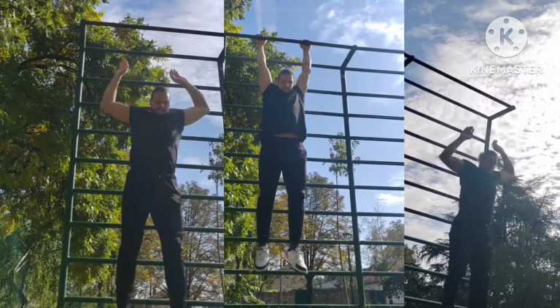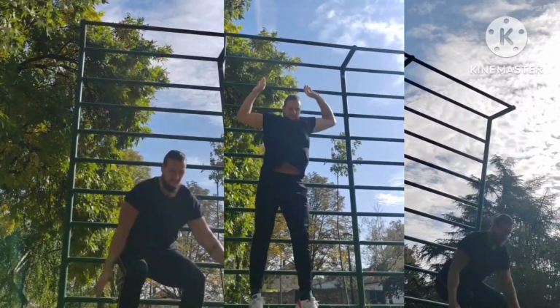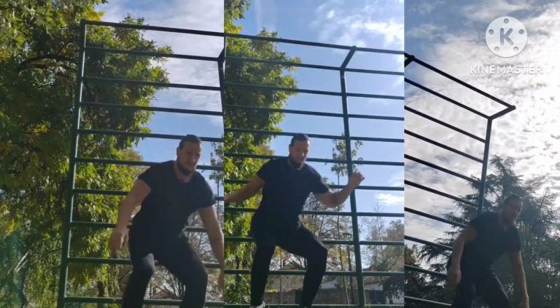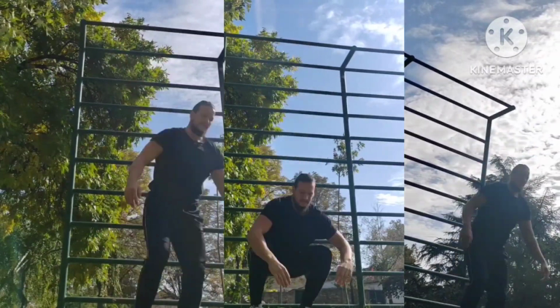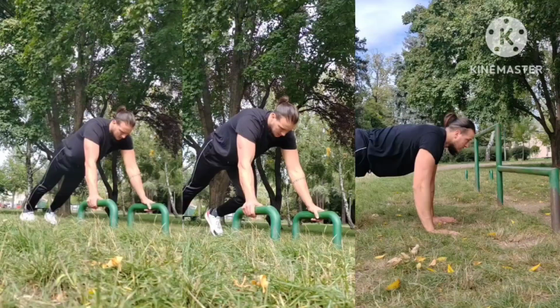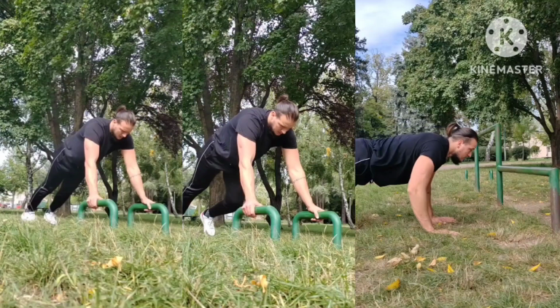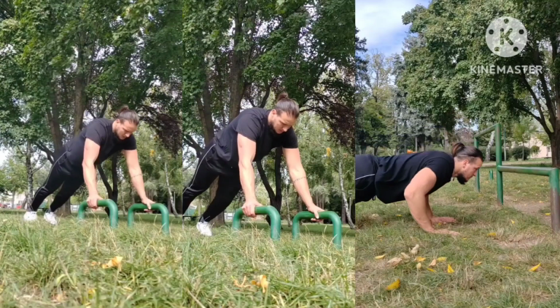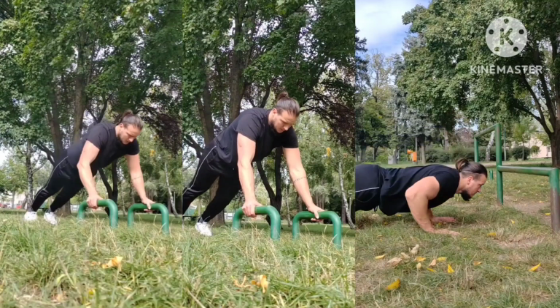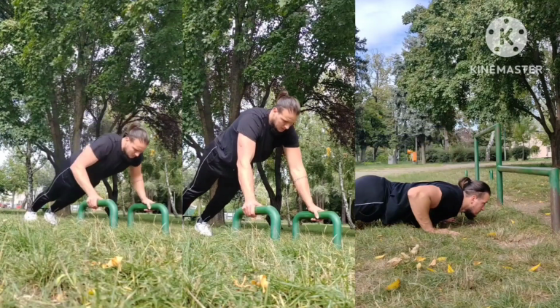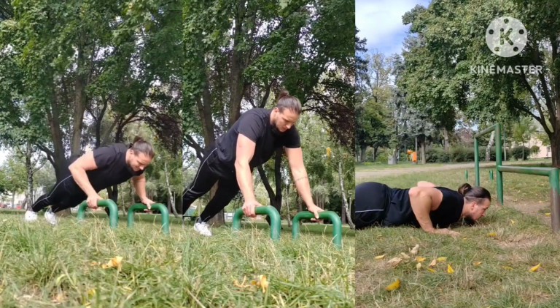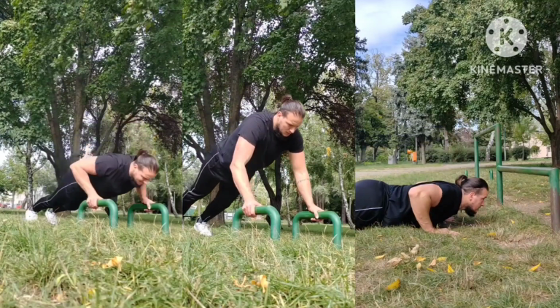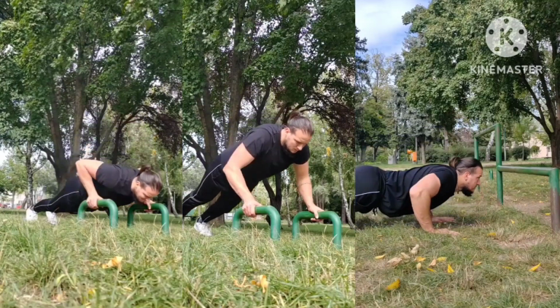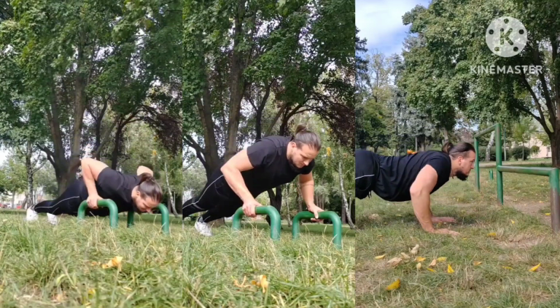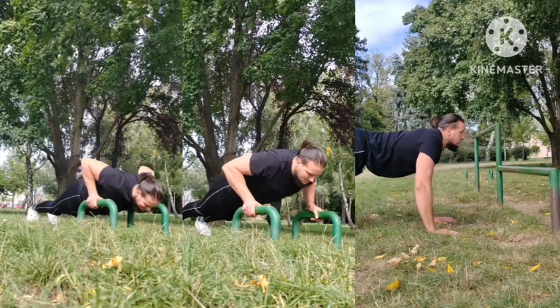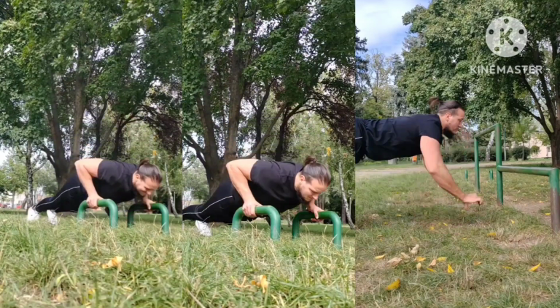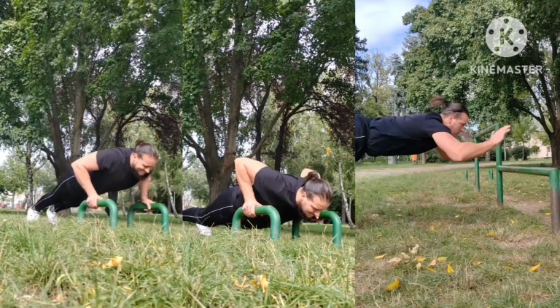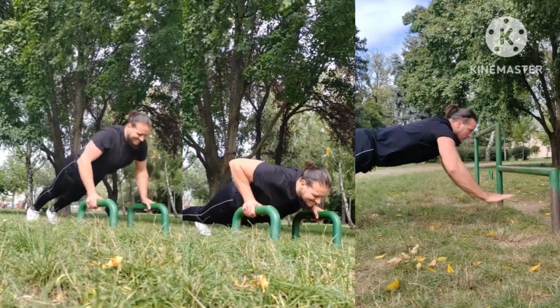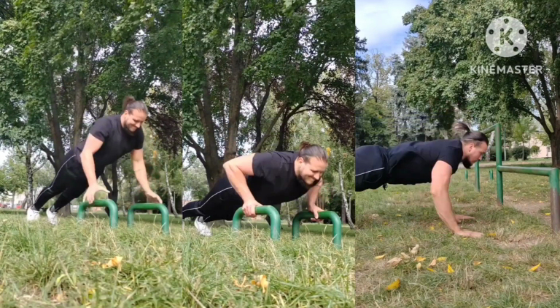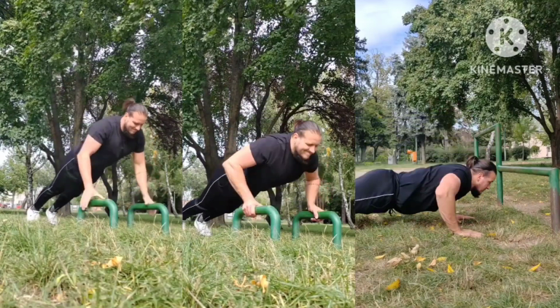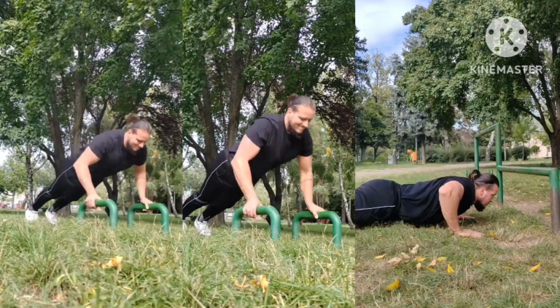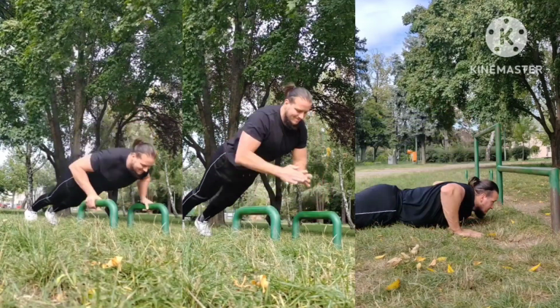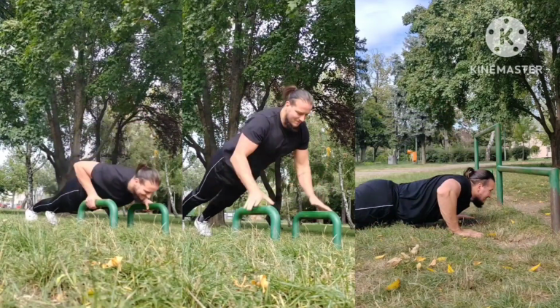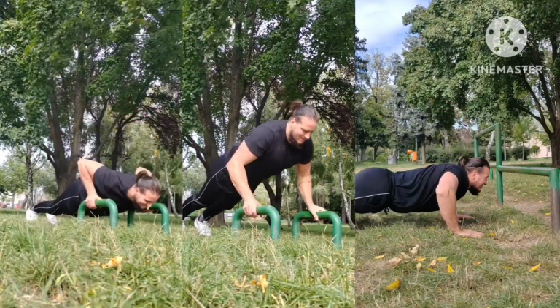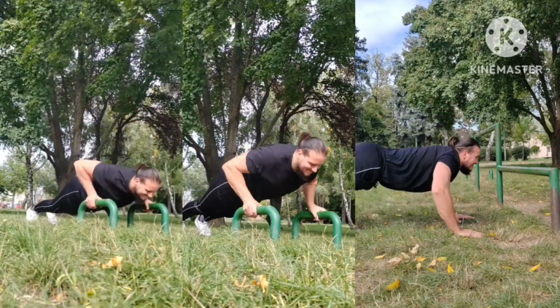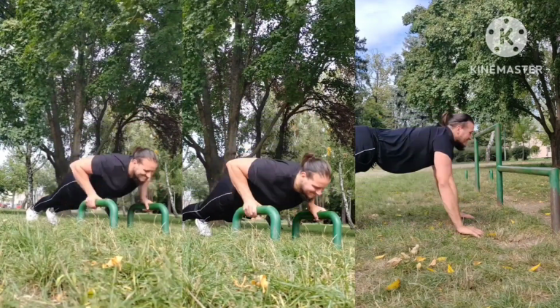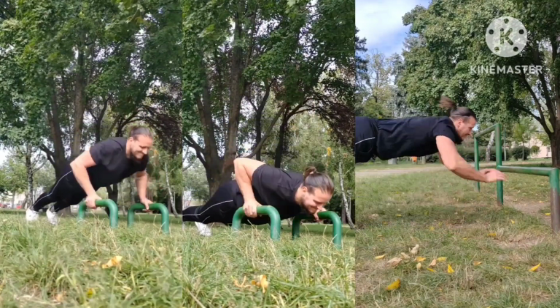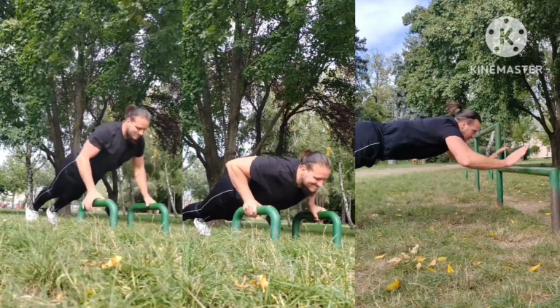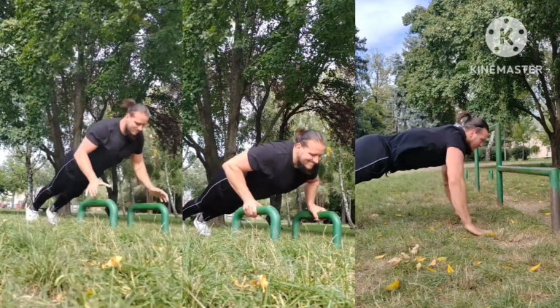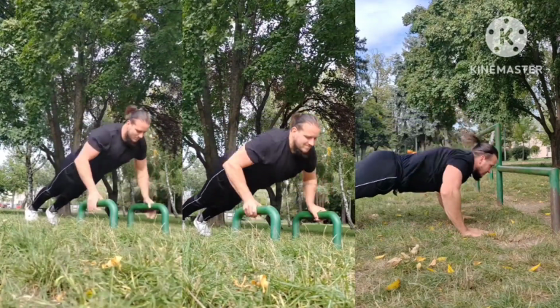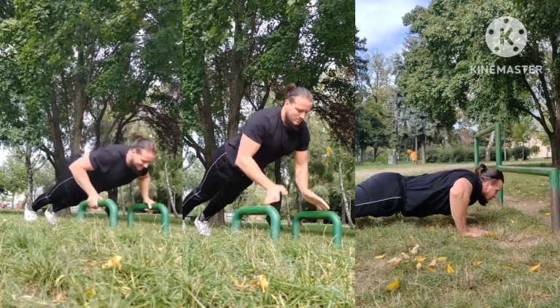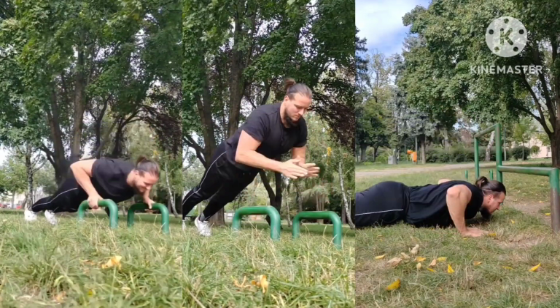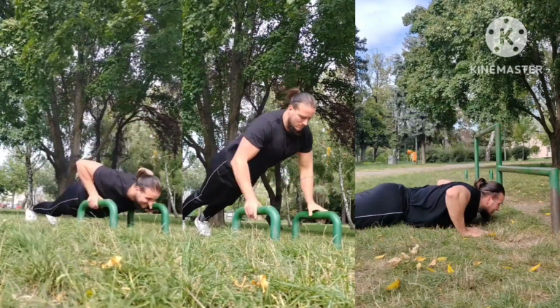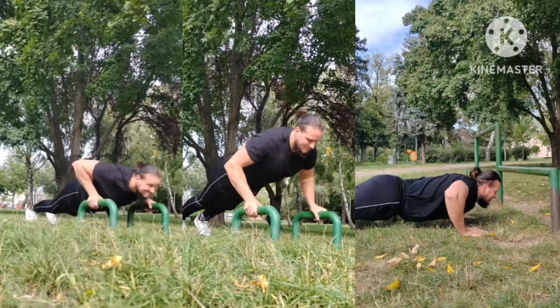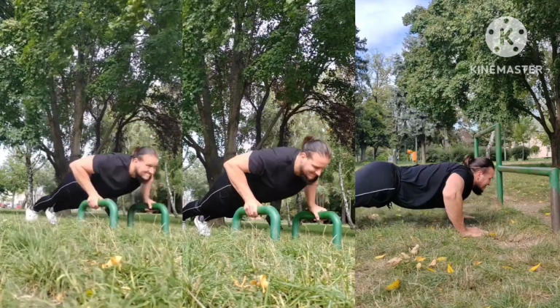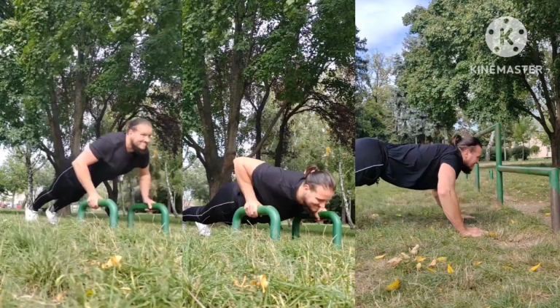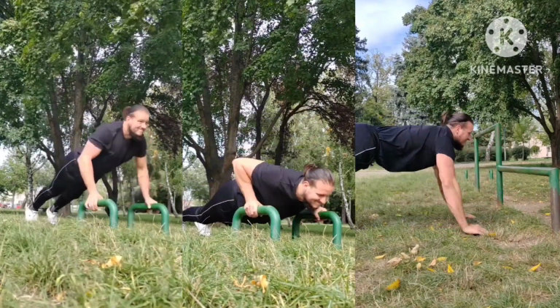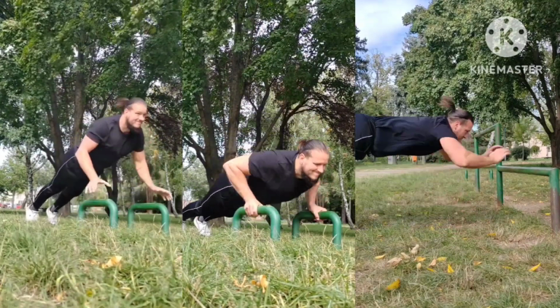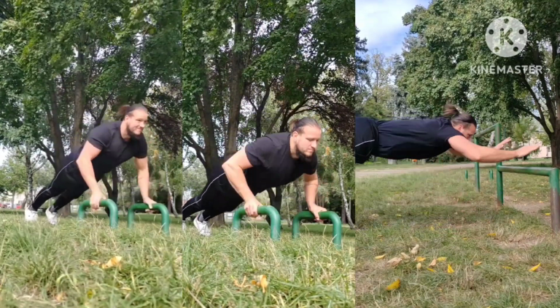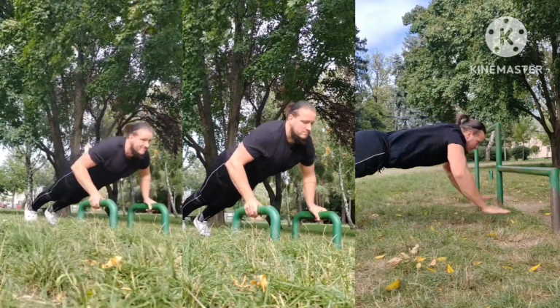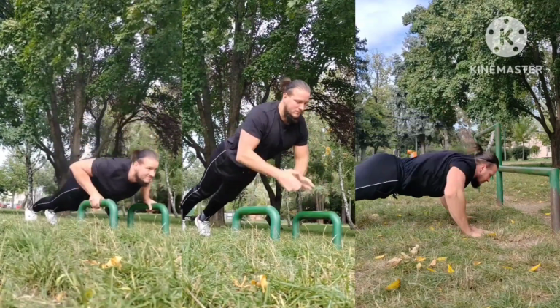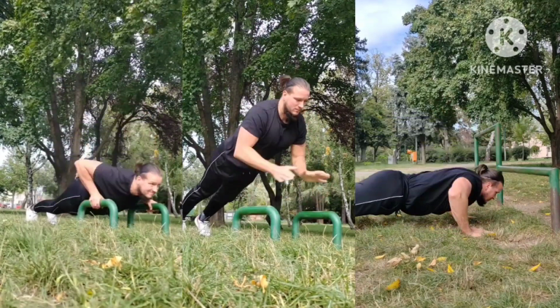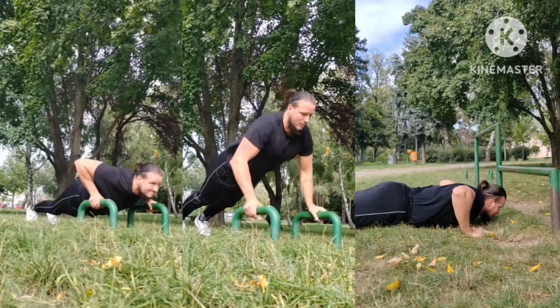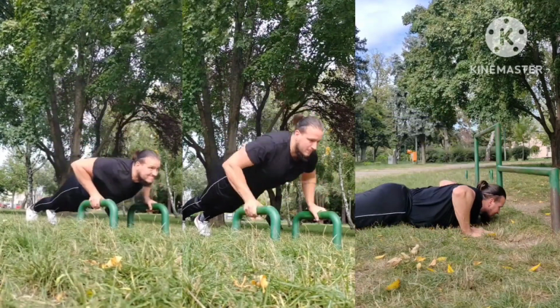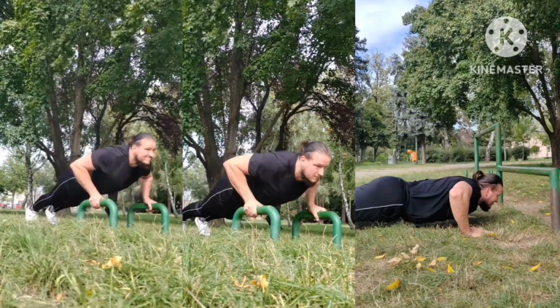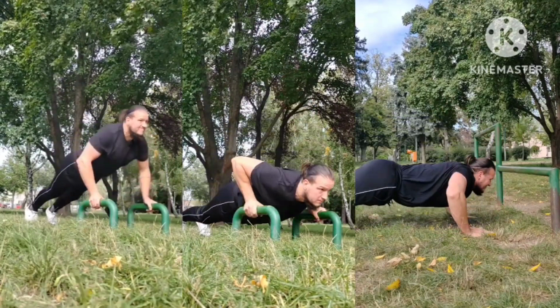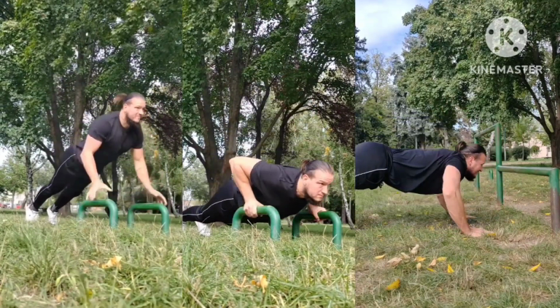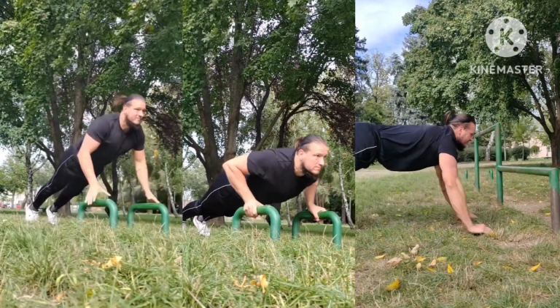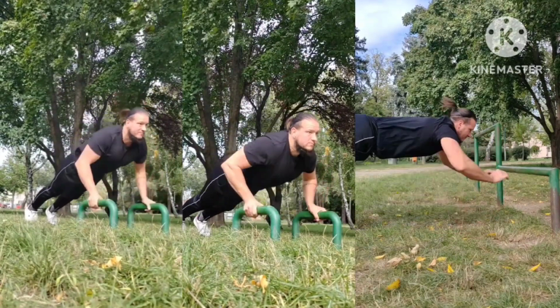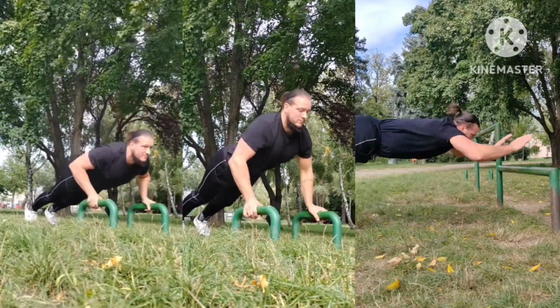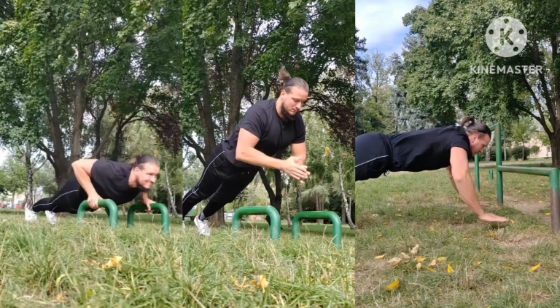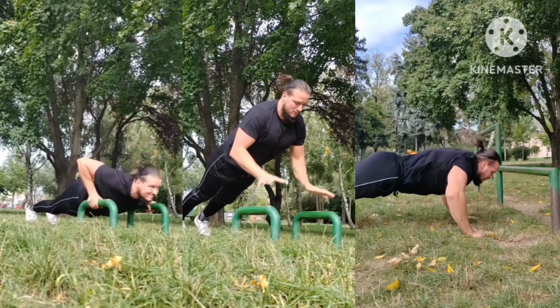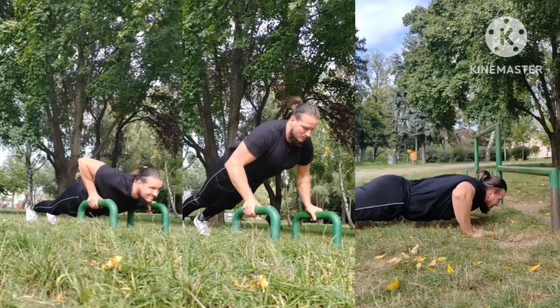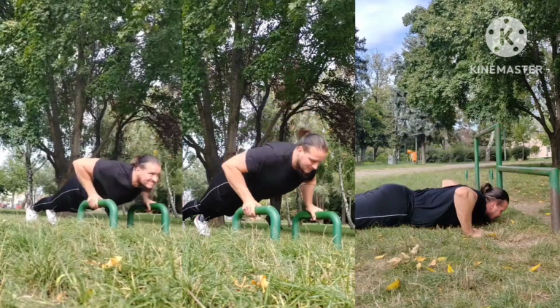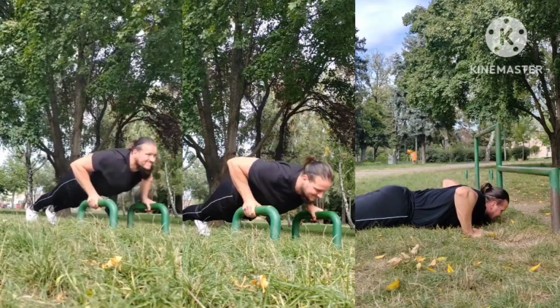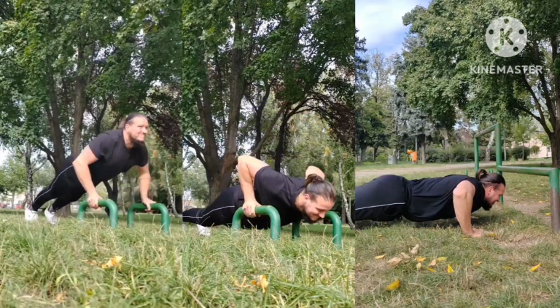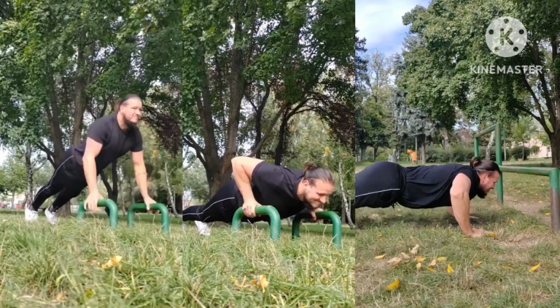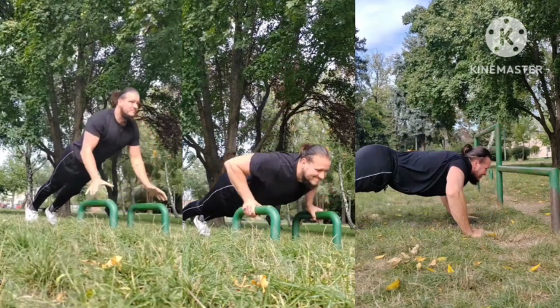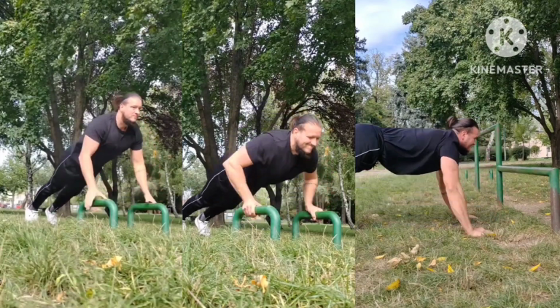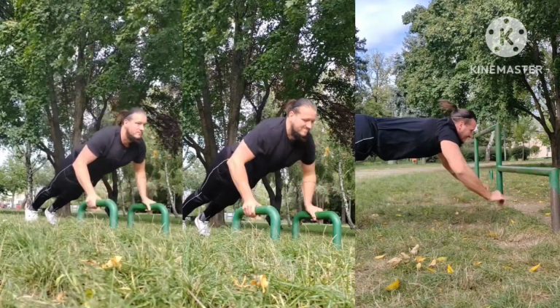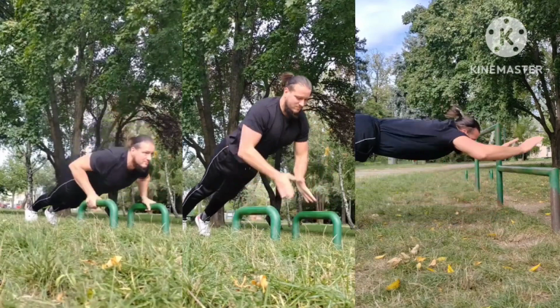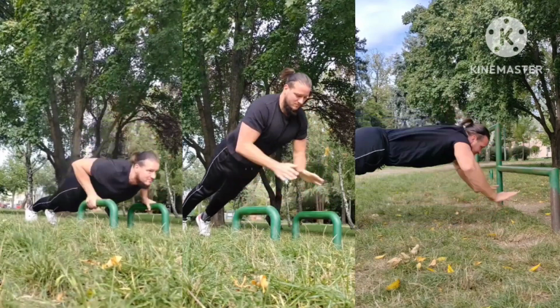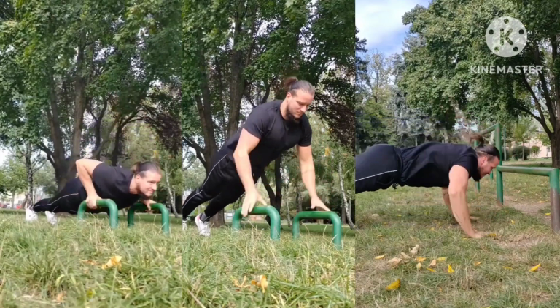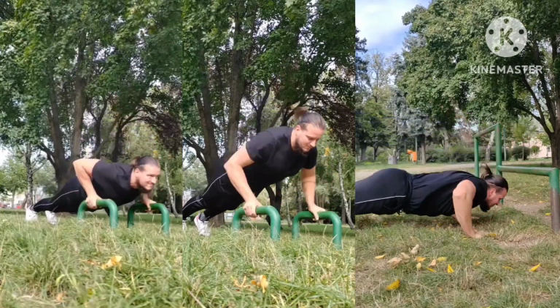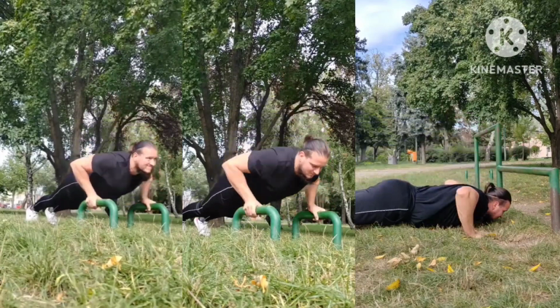Now the dynamic part and push-ups — plyometric, clap, and superman push-ups. Three sets of five there.